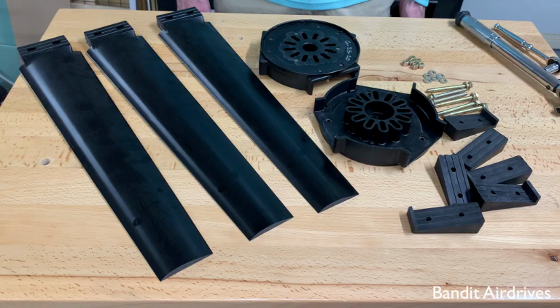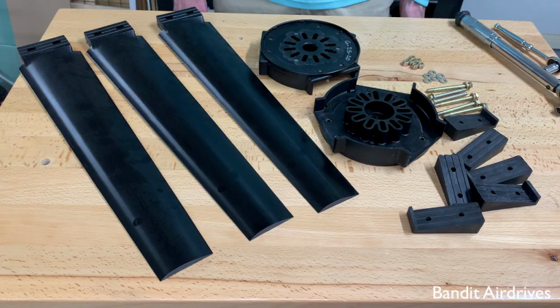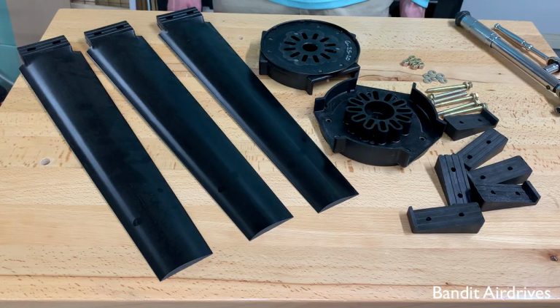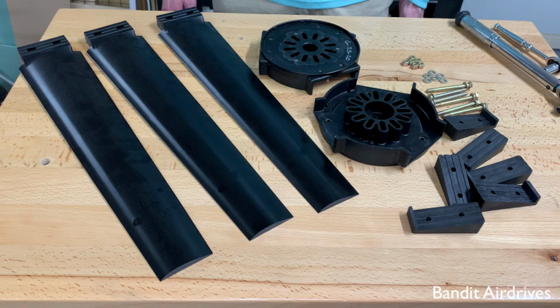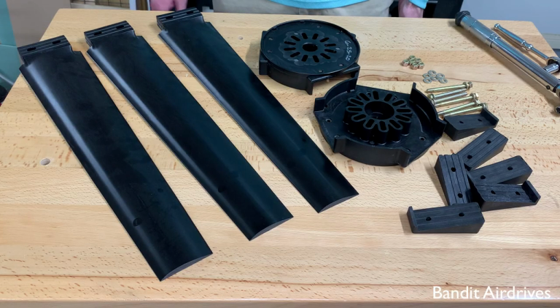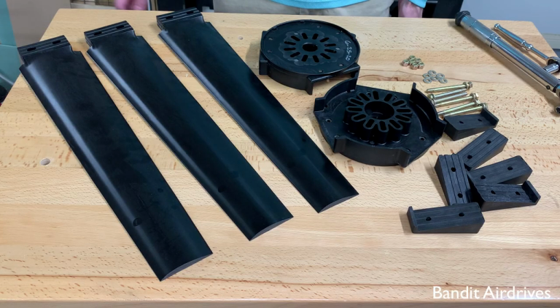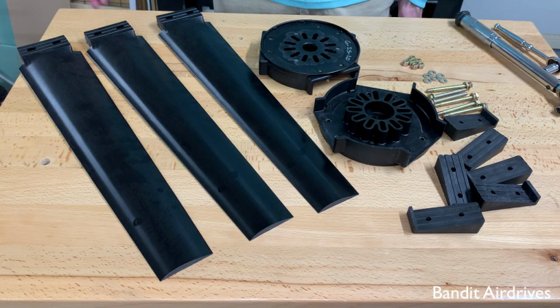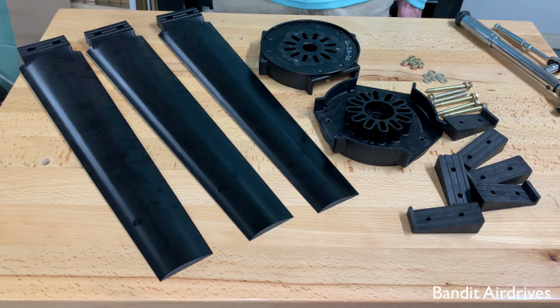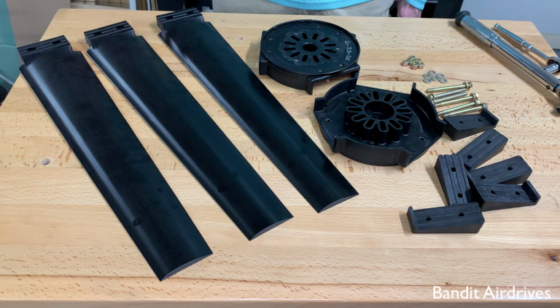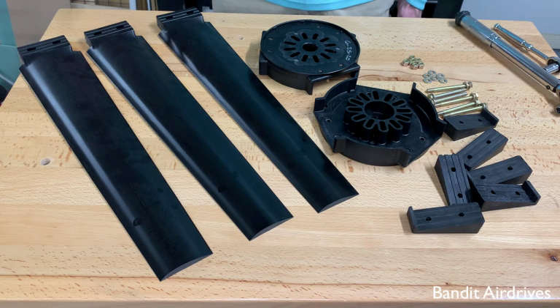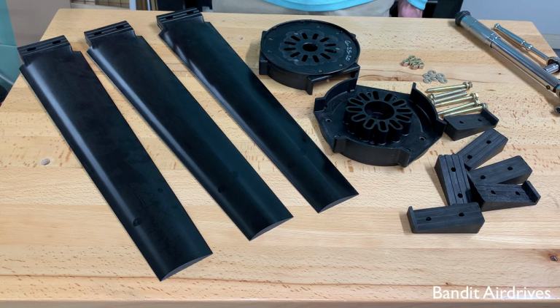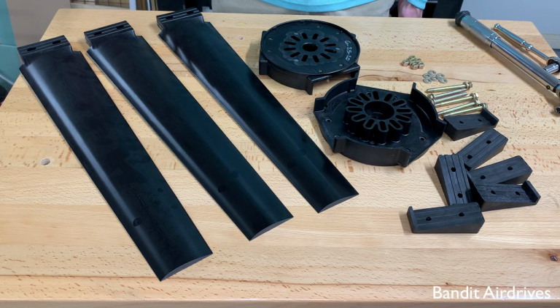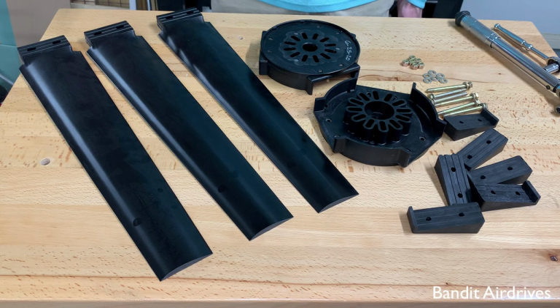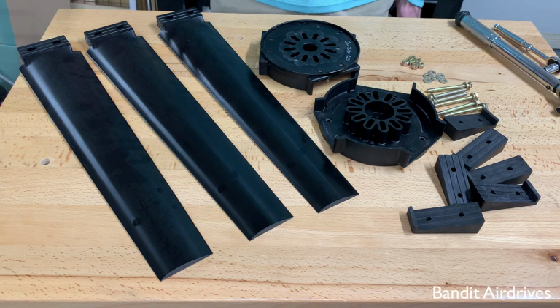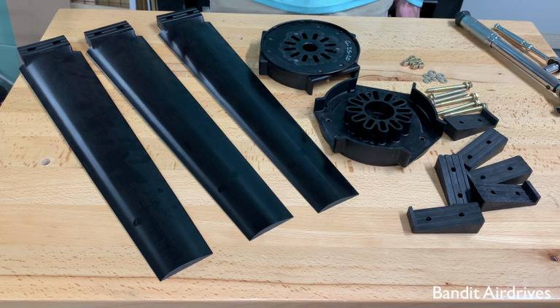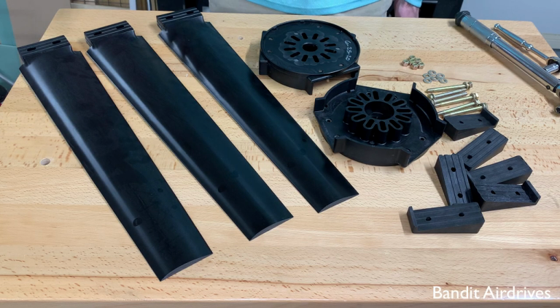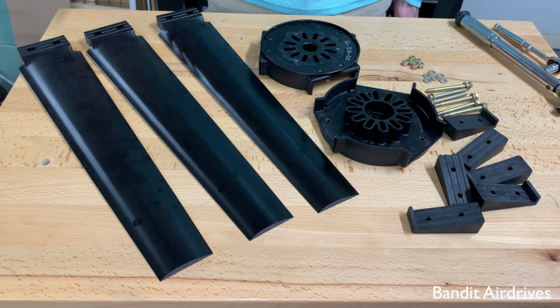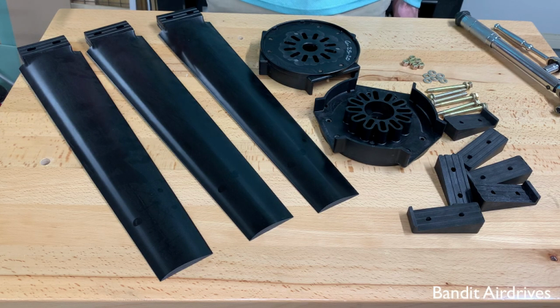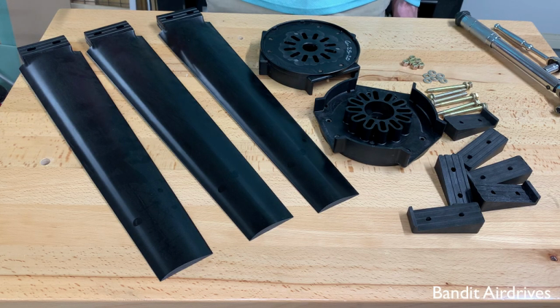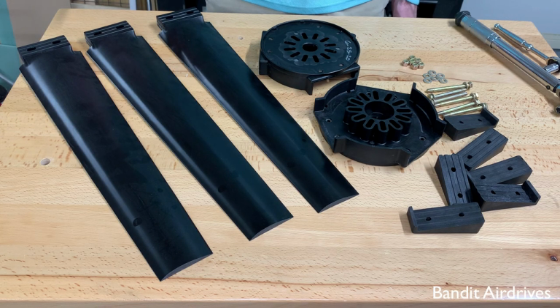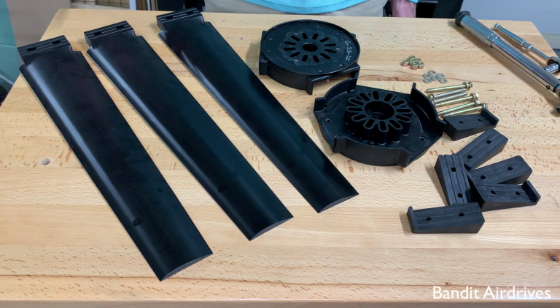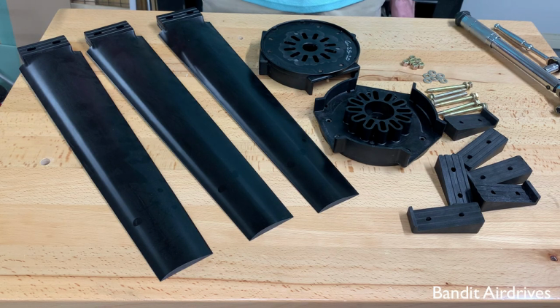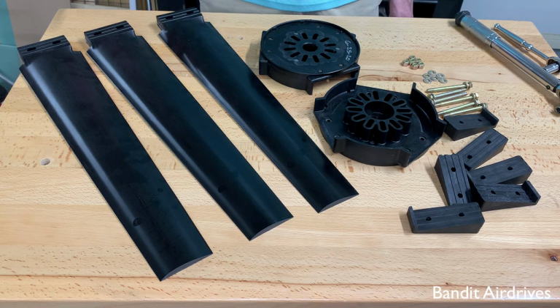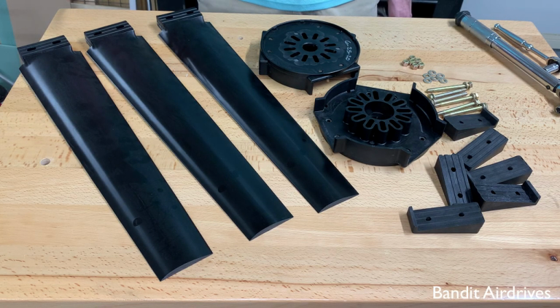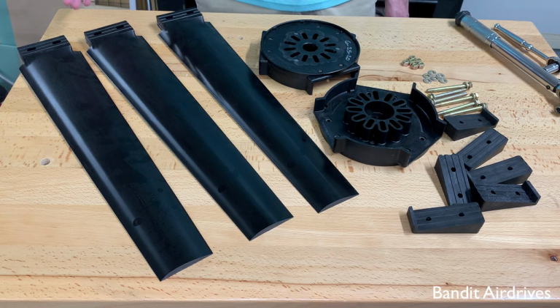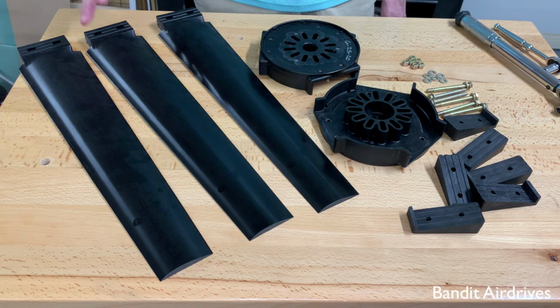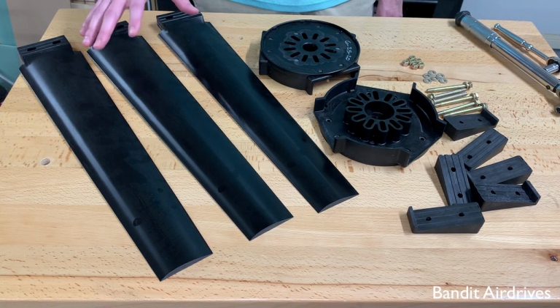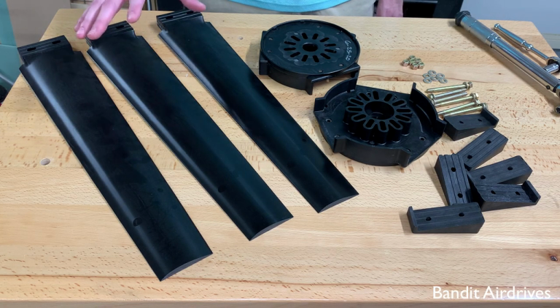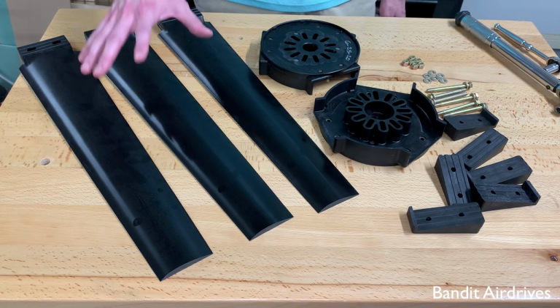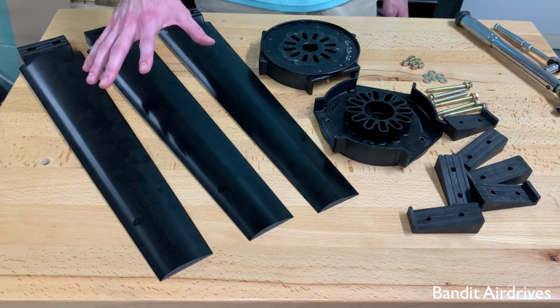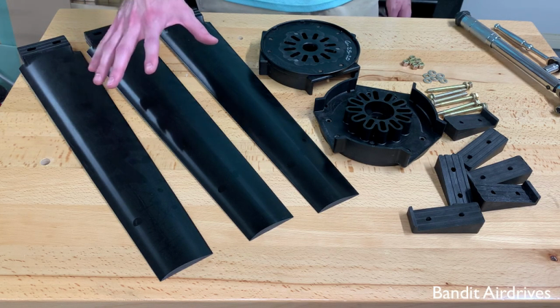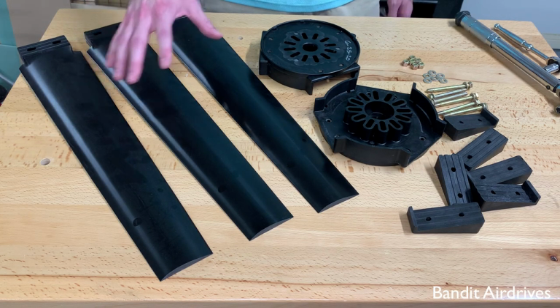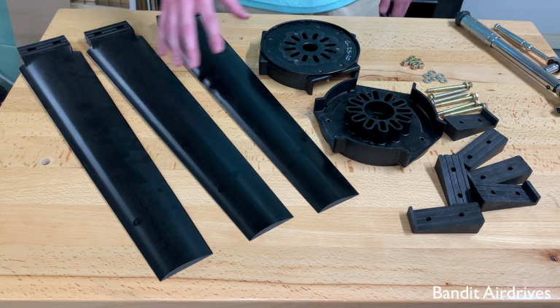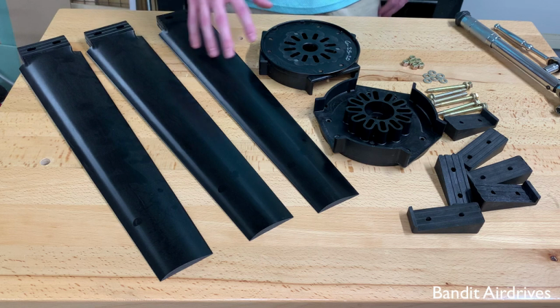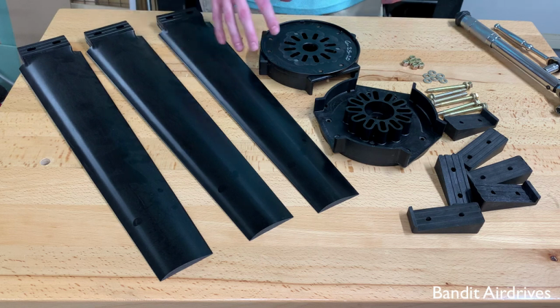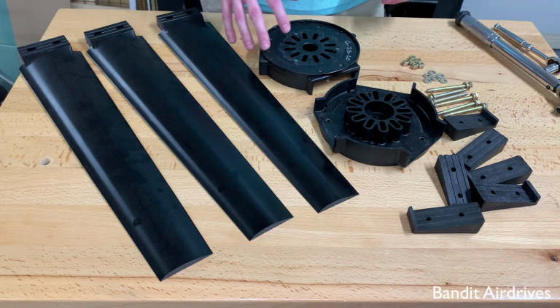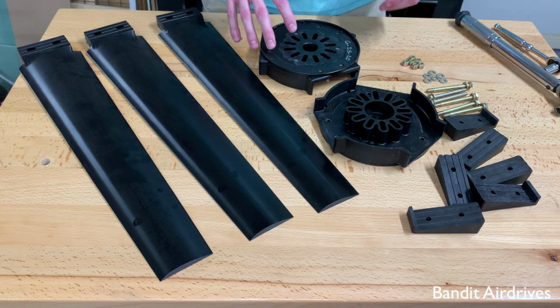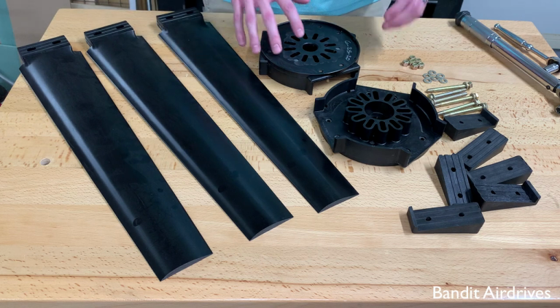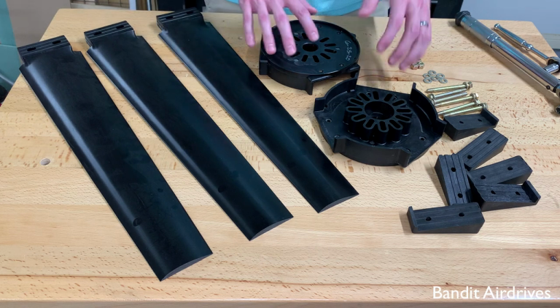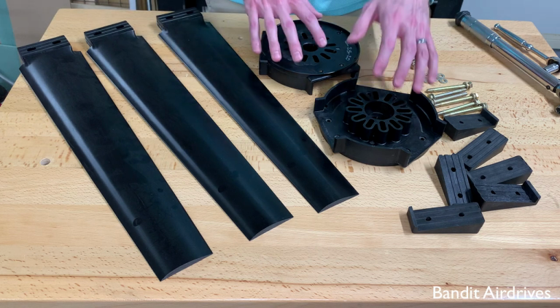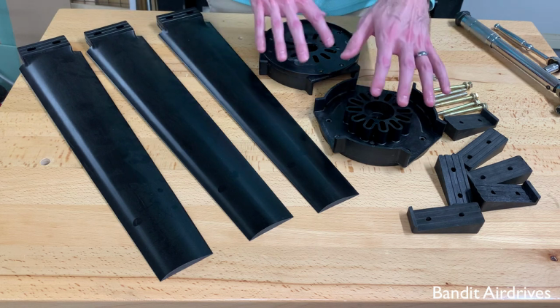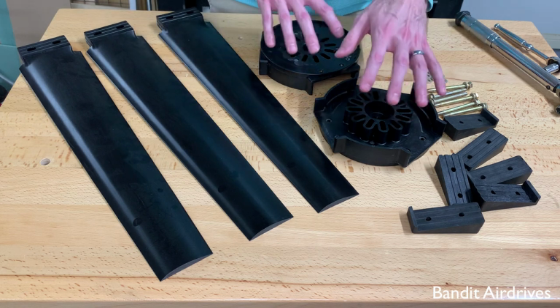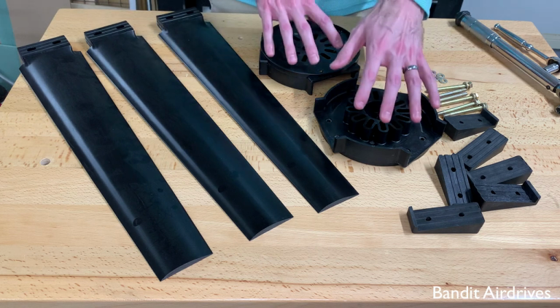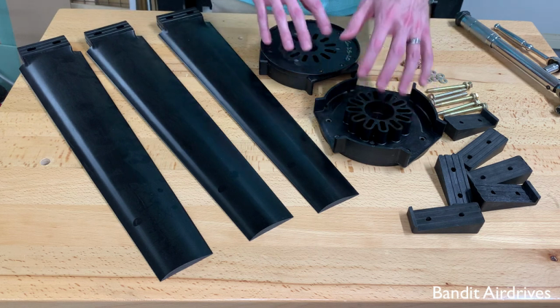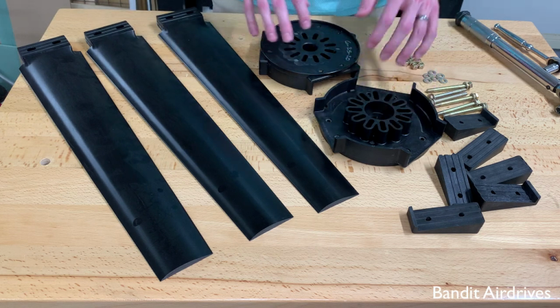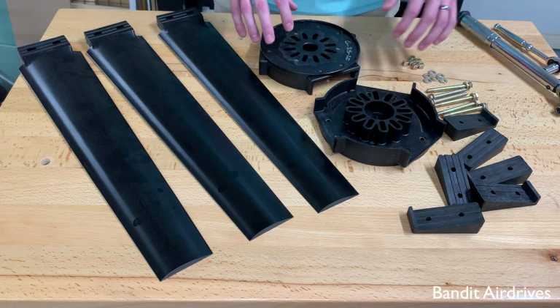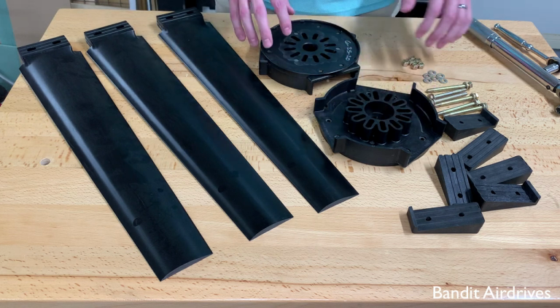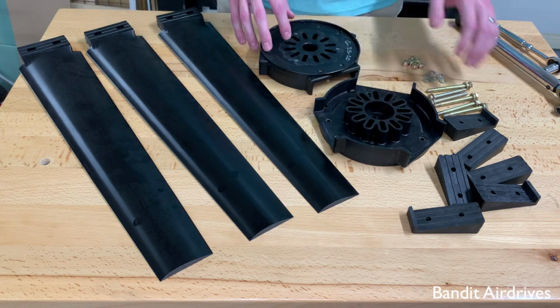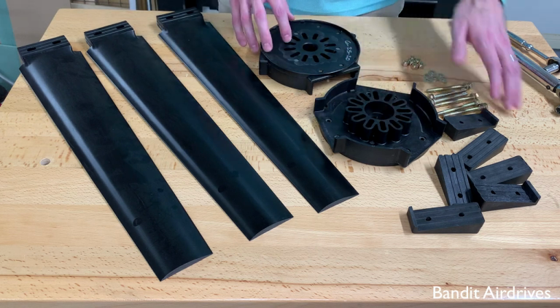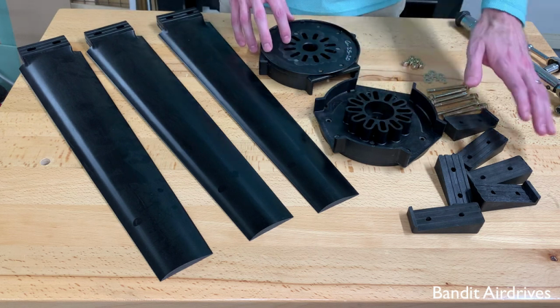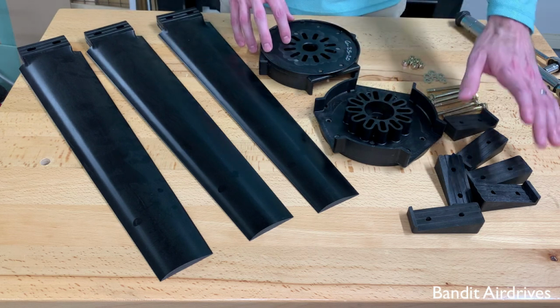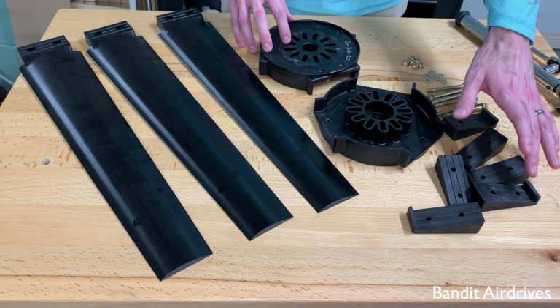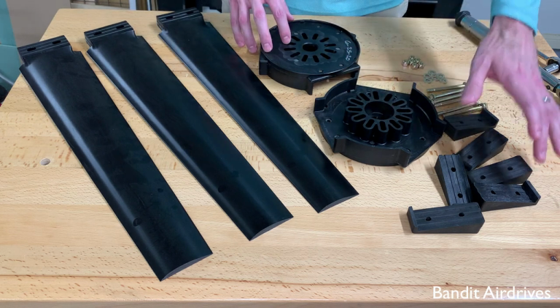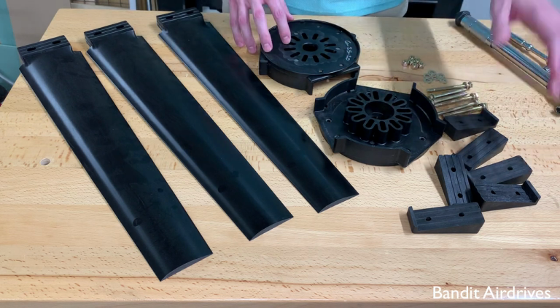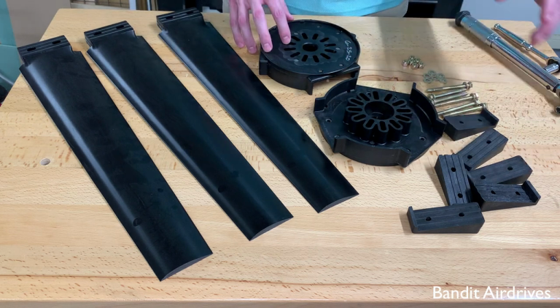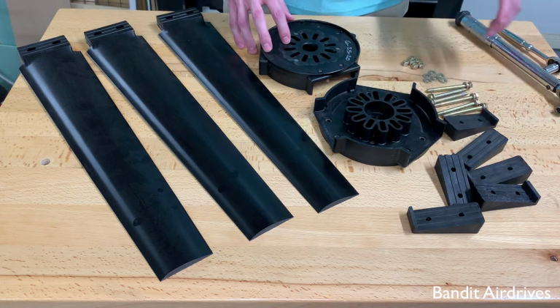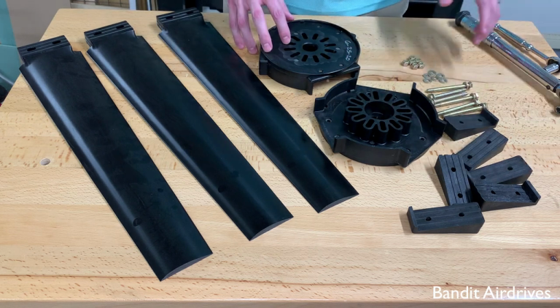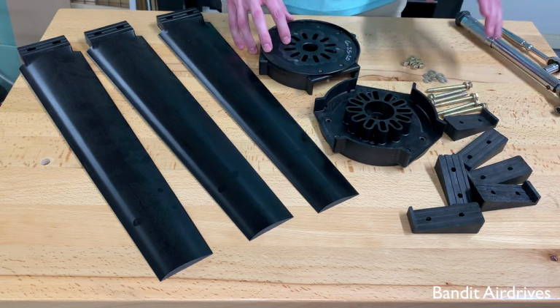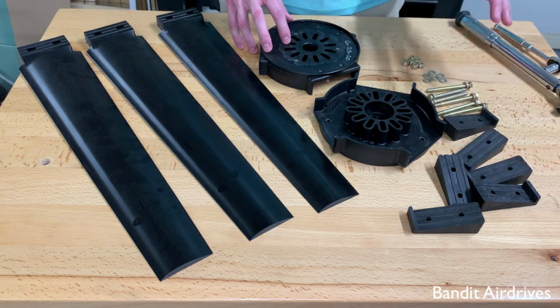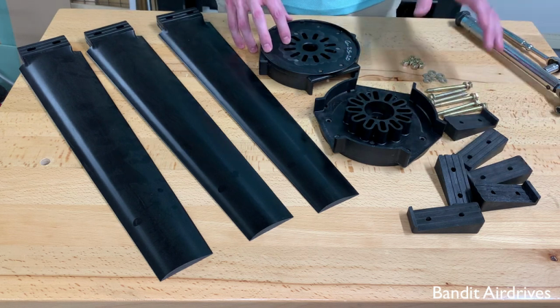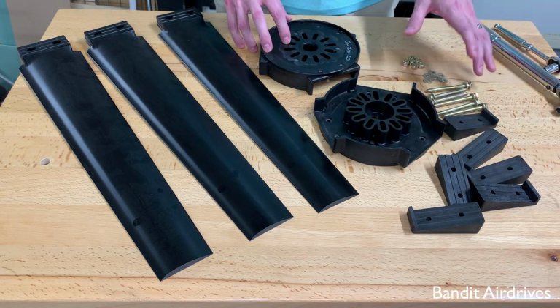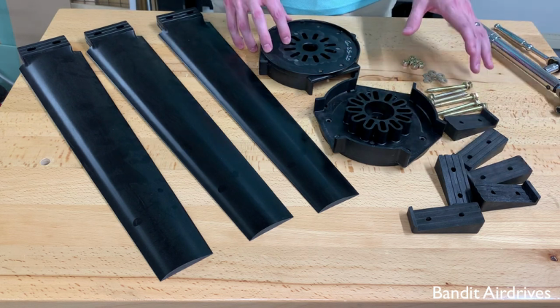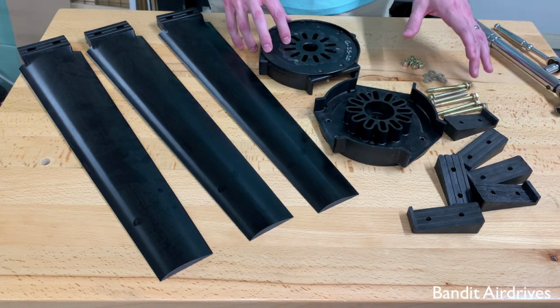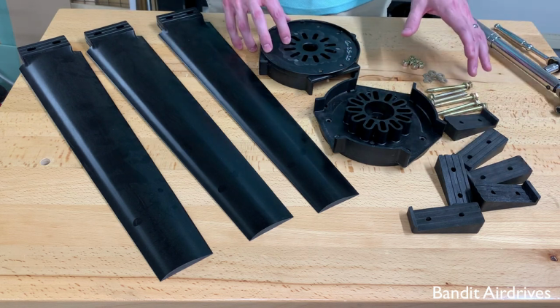So these are the components that come in an ultraprop kit. We've got the blades, the hub, which comes in two halves, the pitch blocks, and hardware.